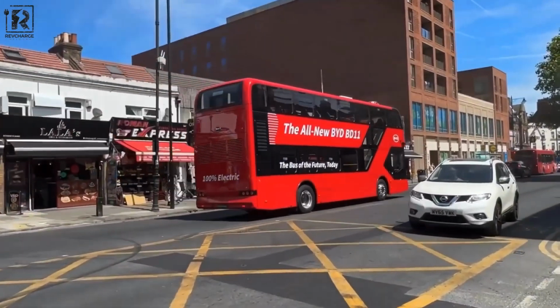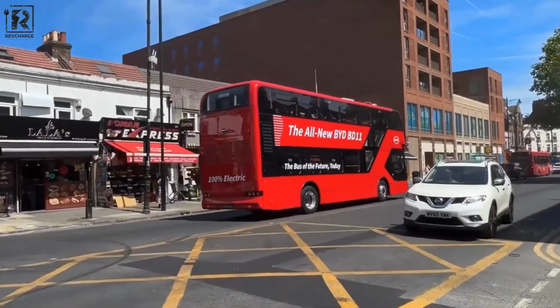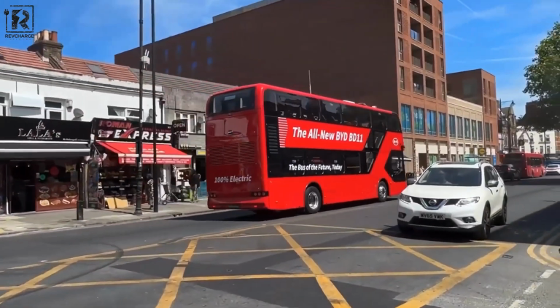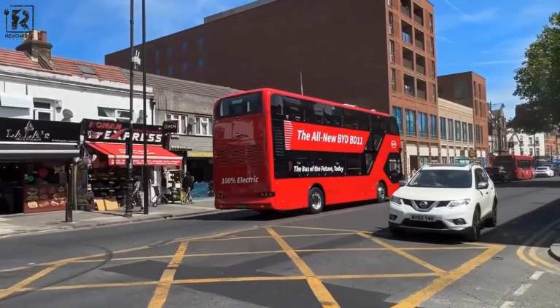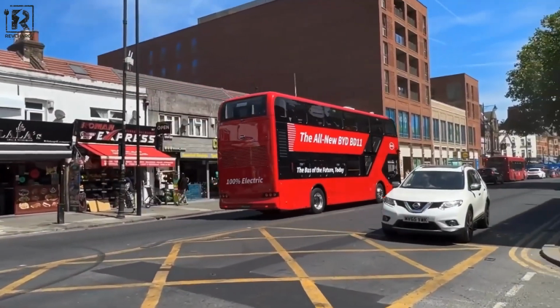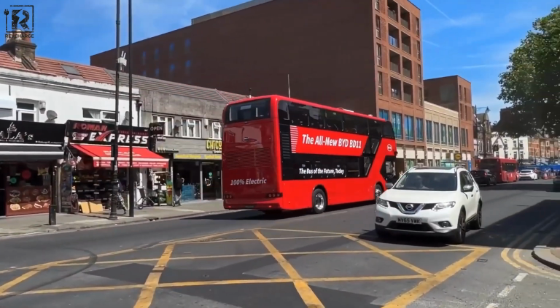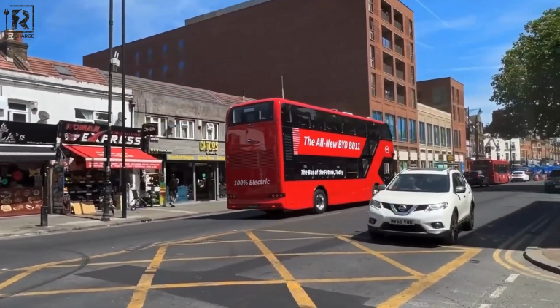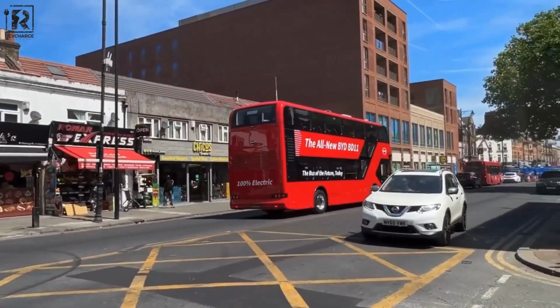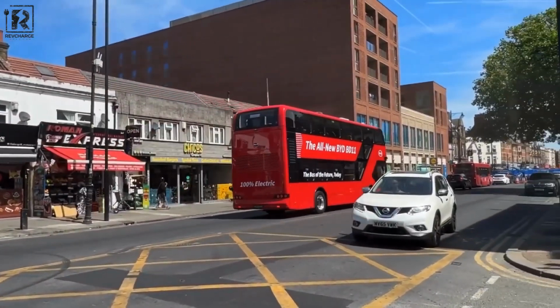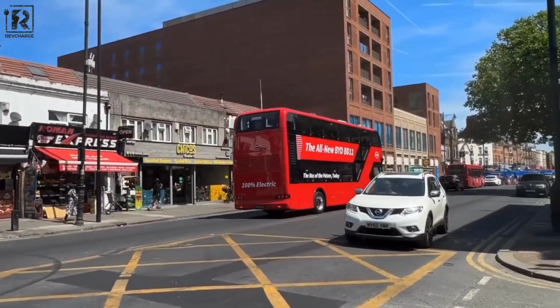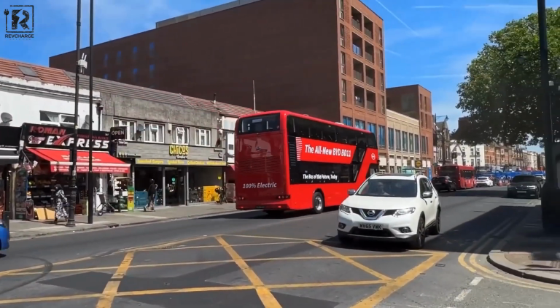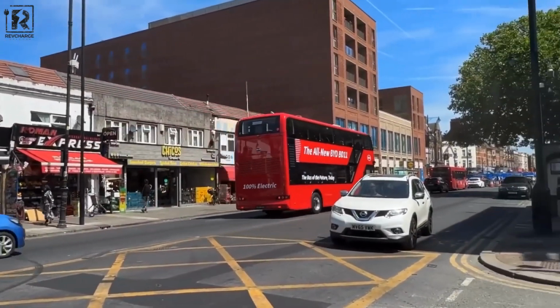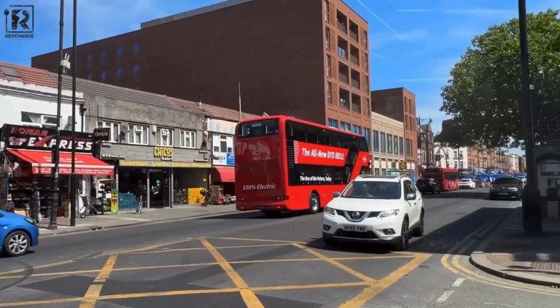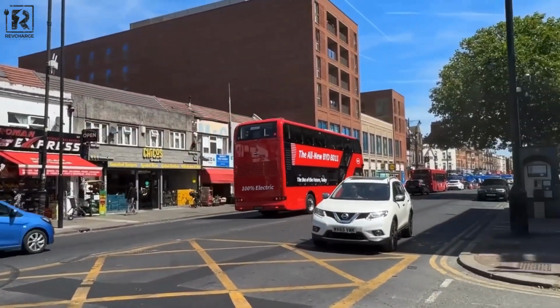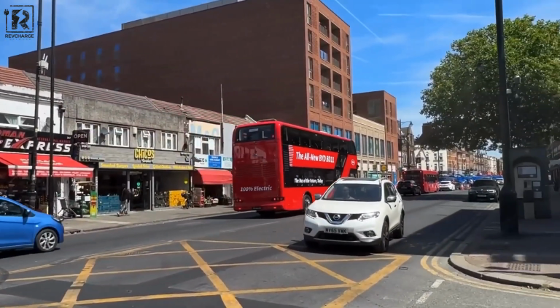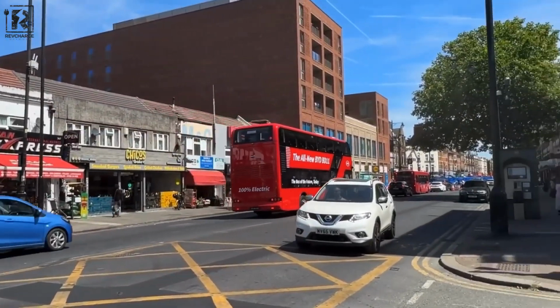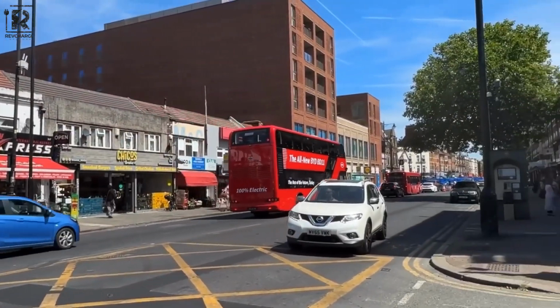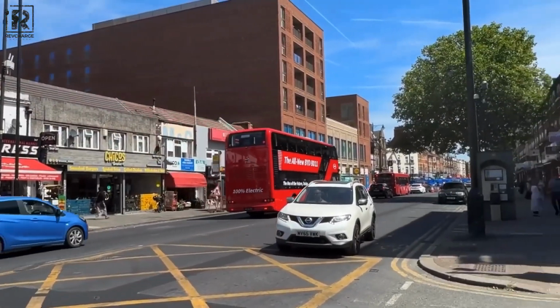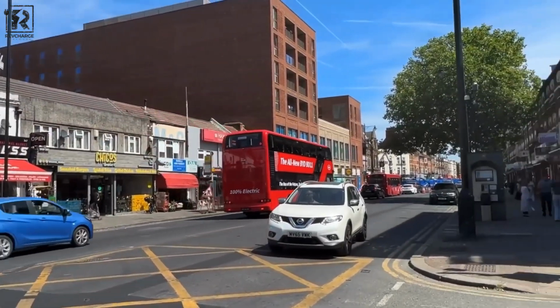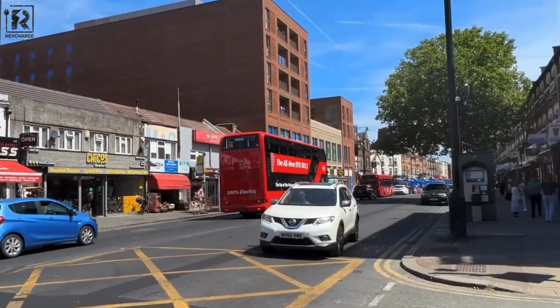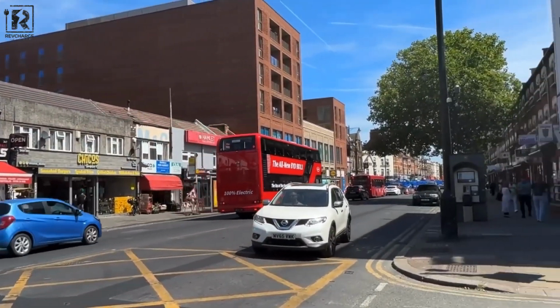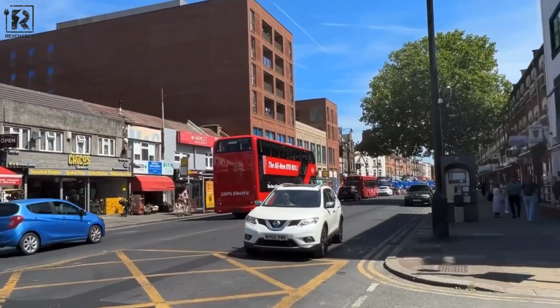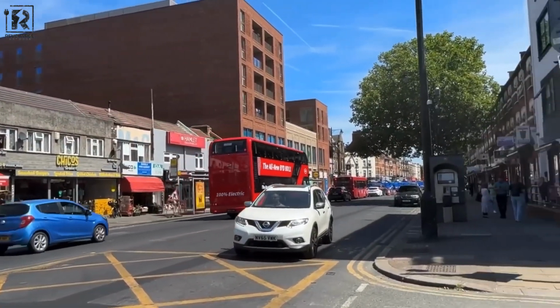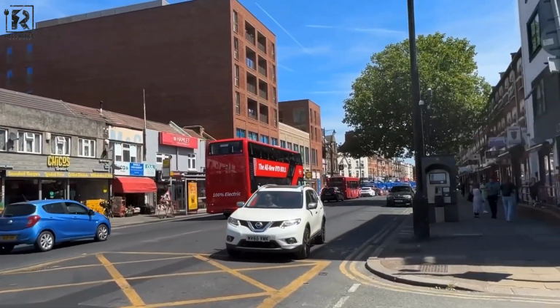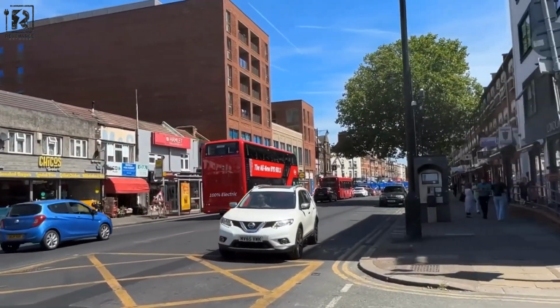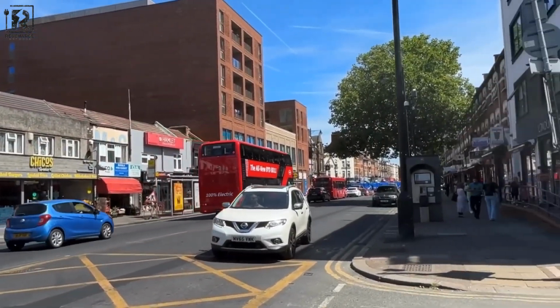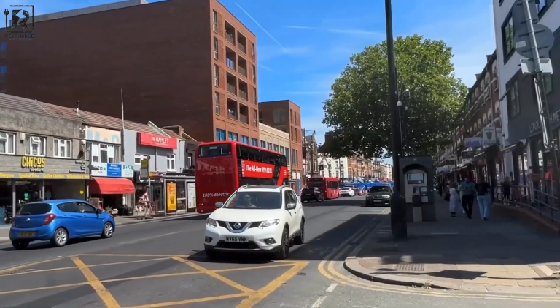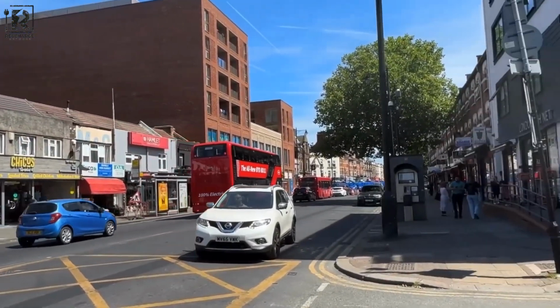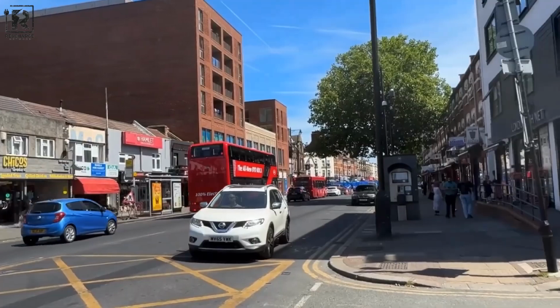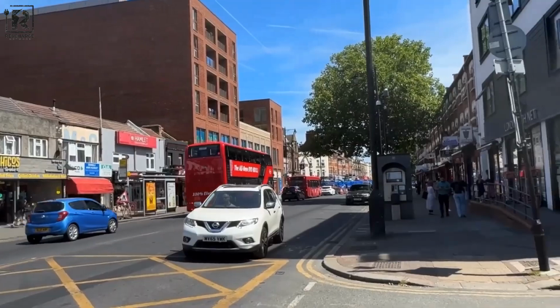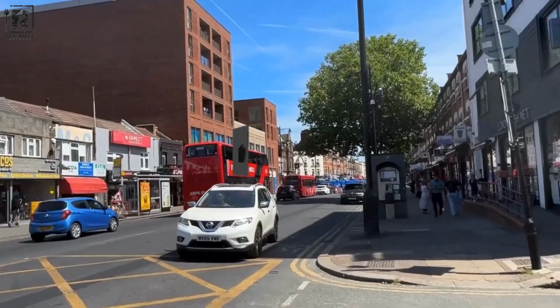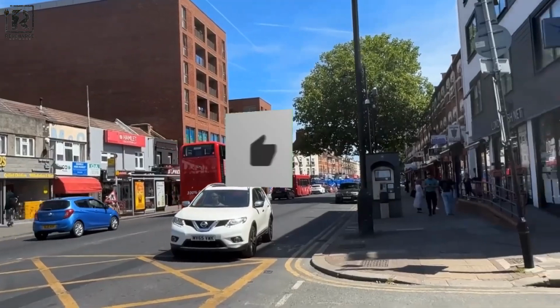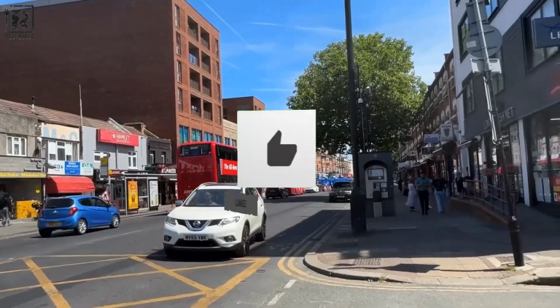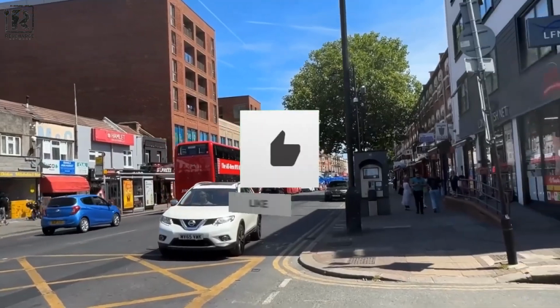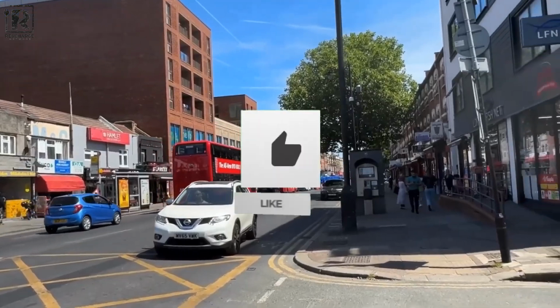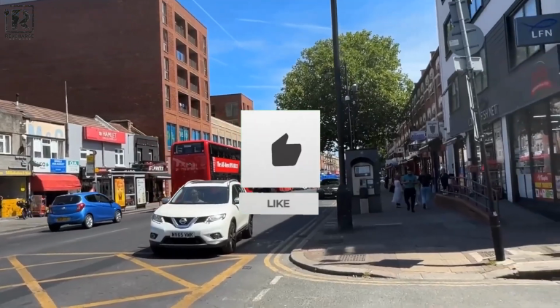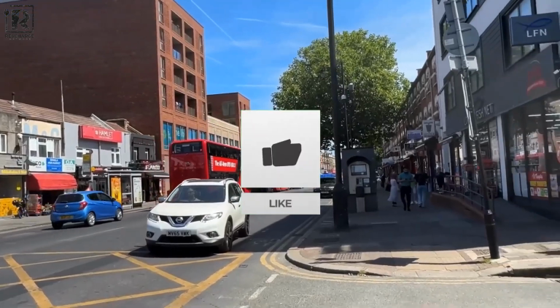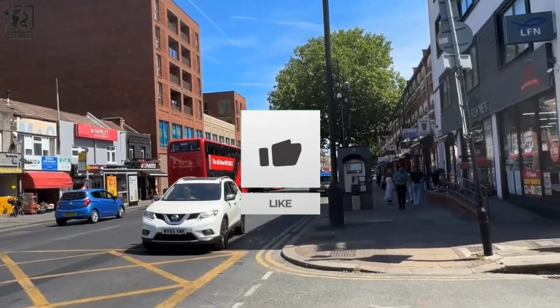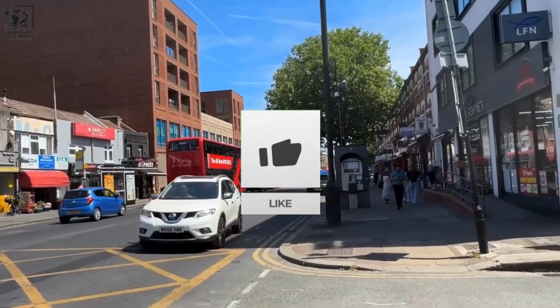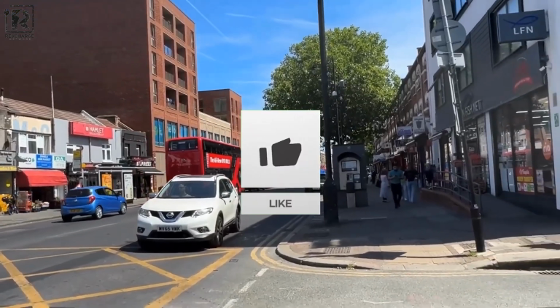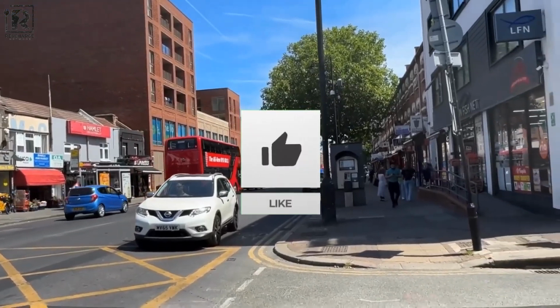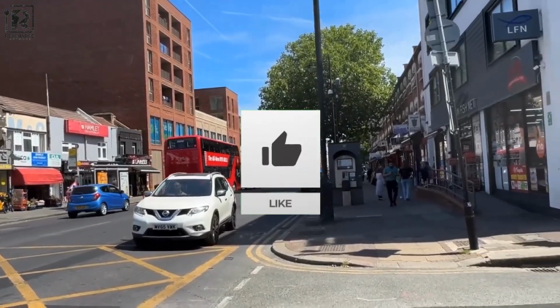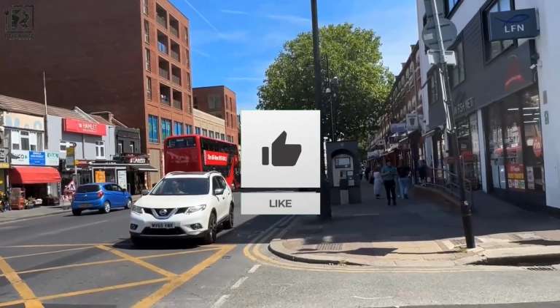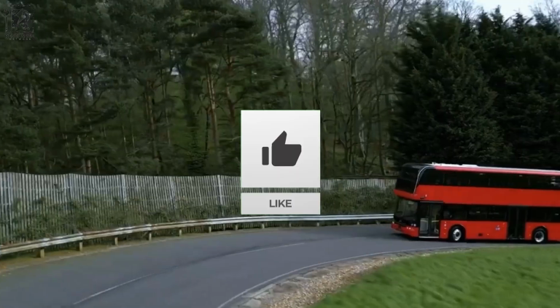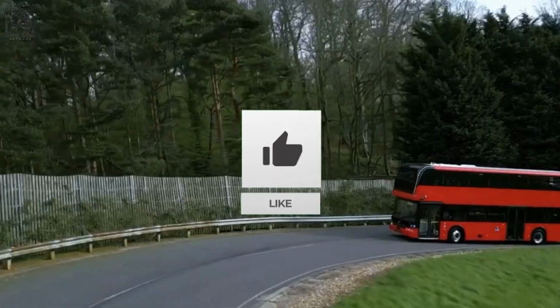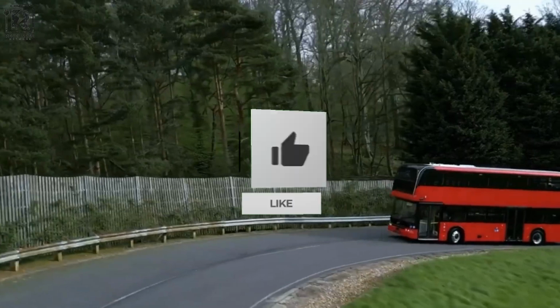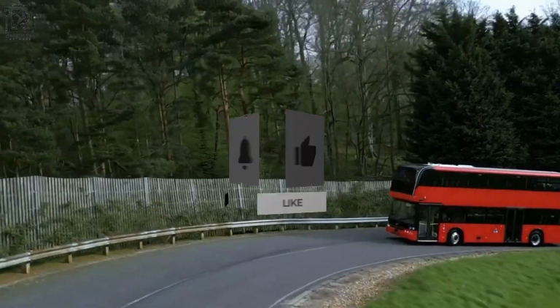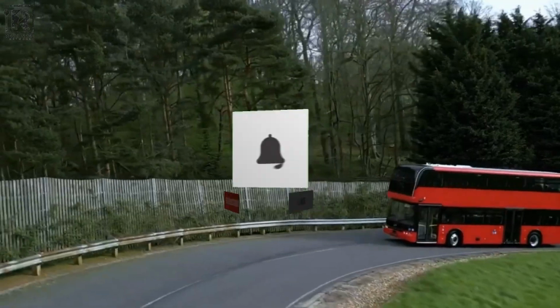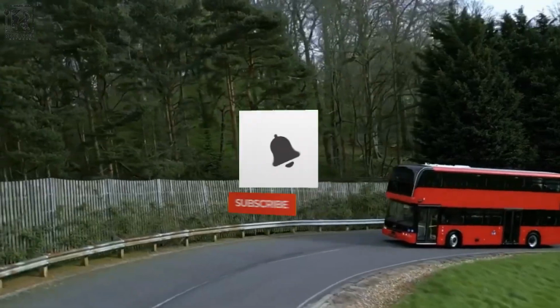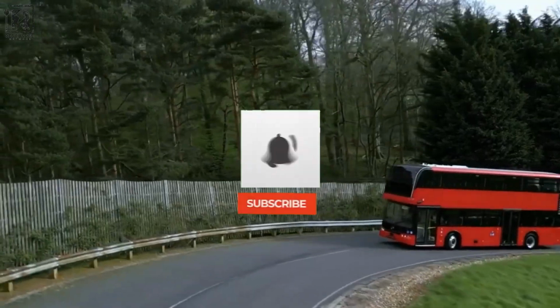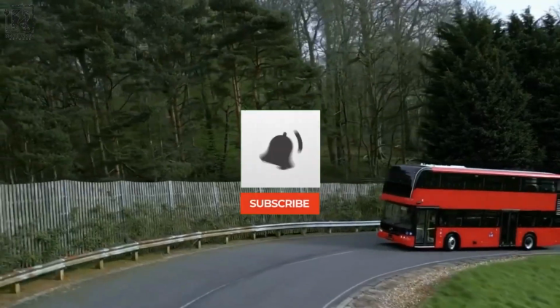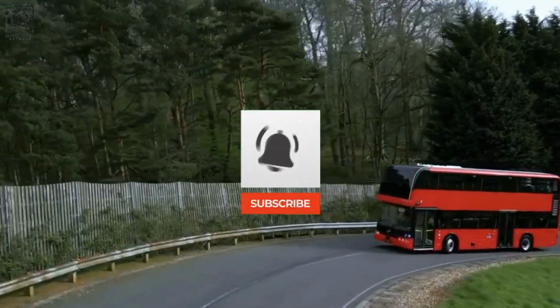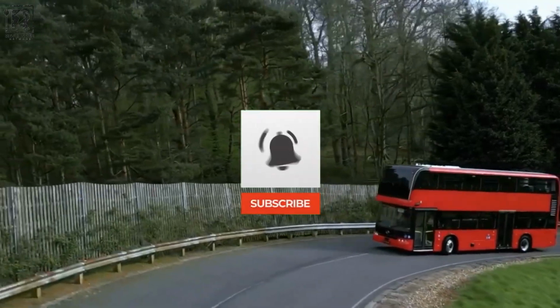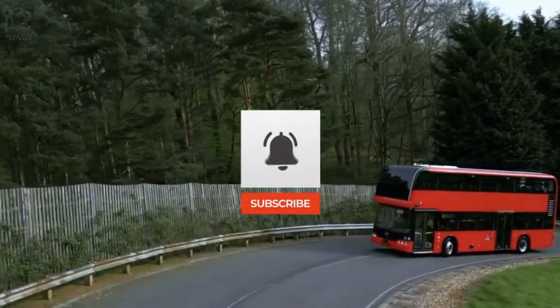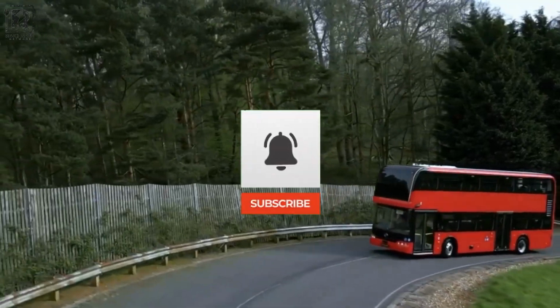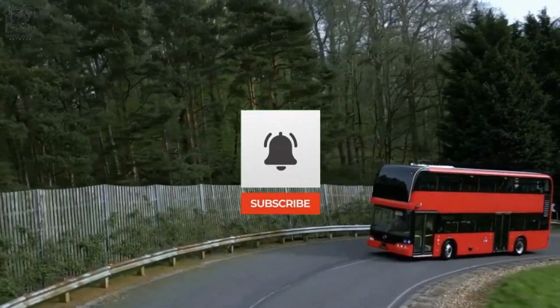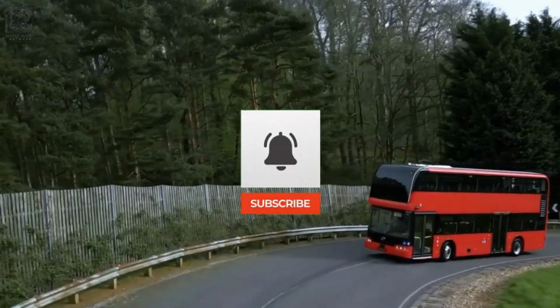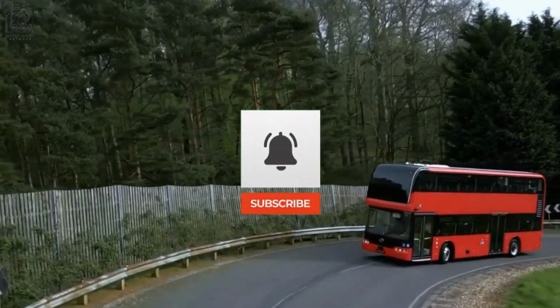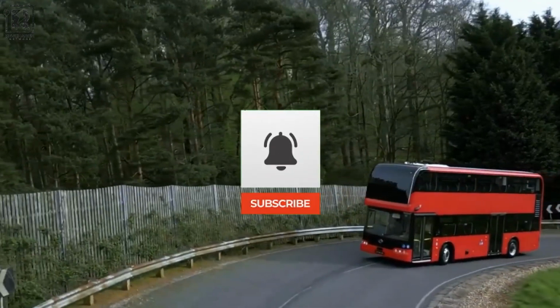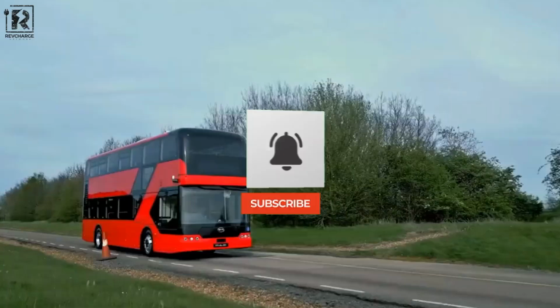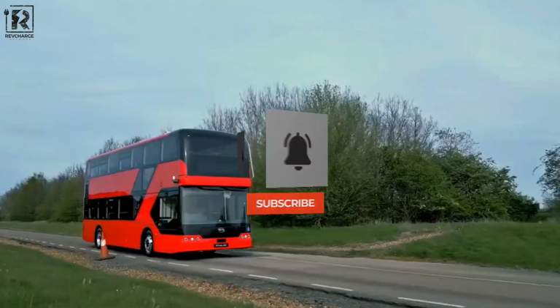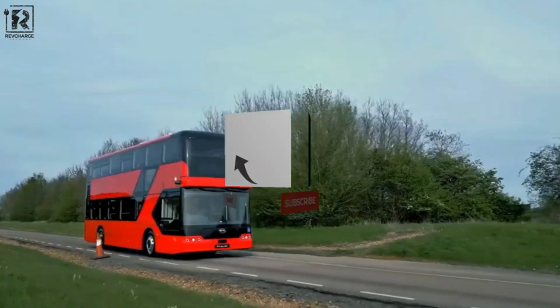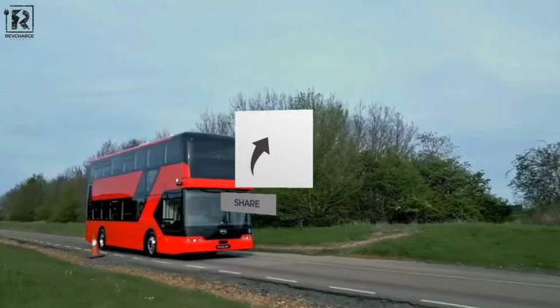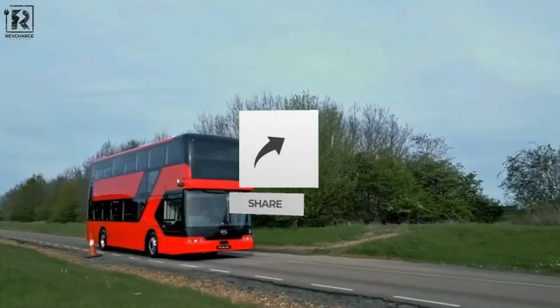Thank you for watching. For more videos like this, kindly like, share, and subscribe to our channel, and we'll see you in the next one.